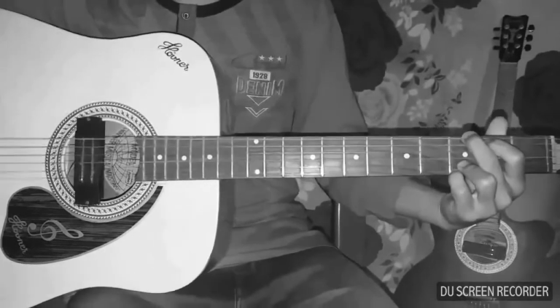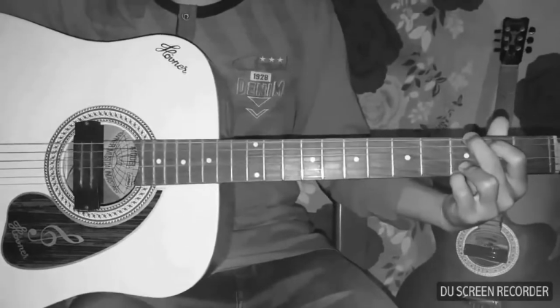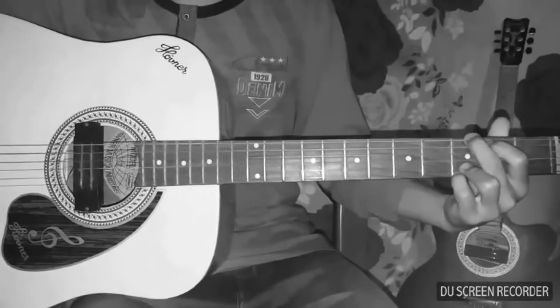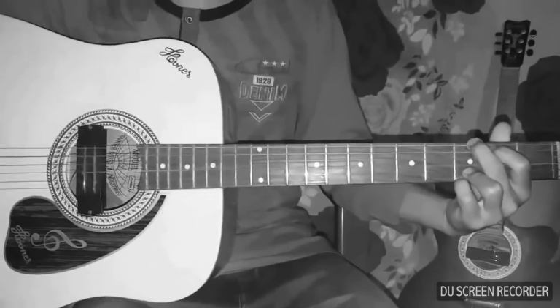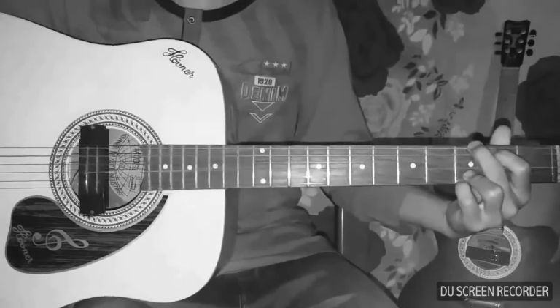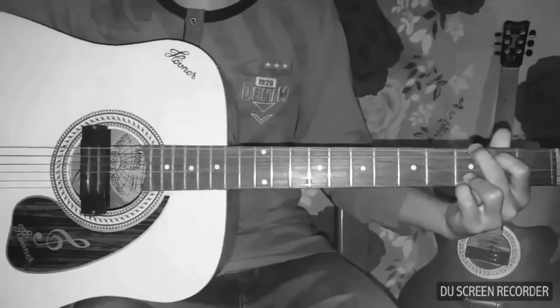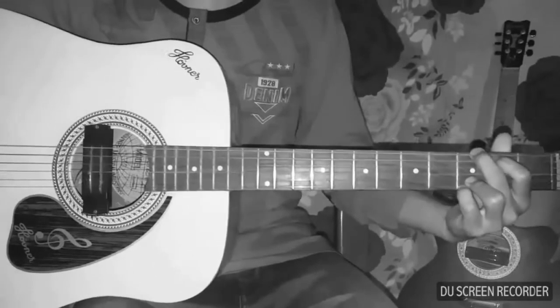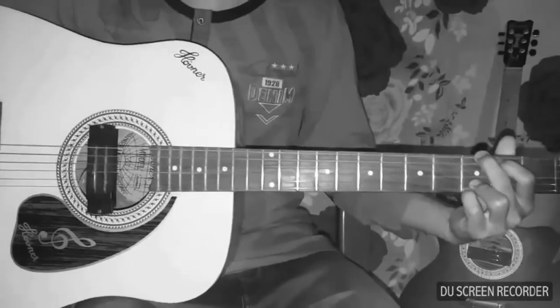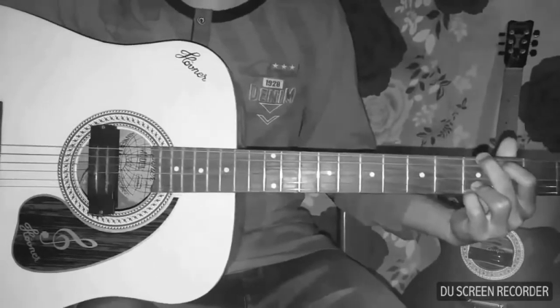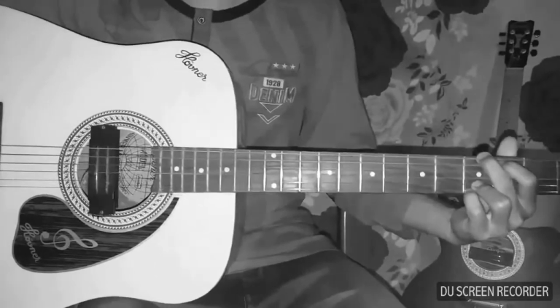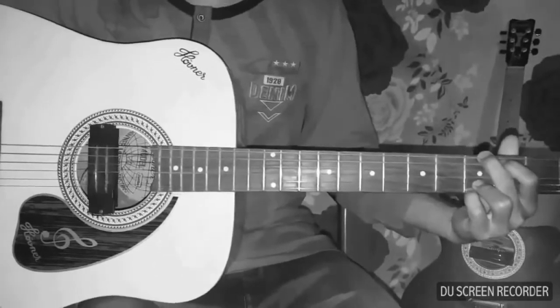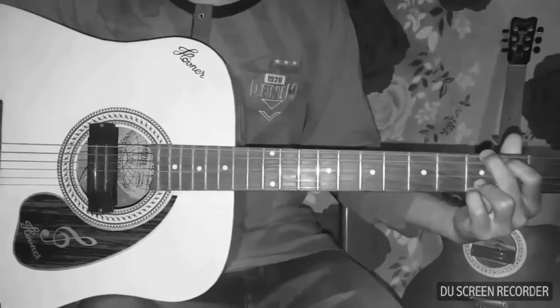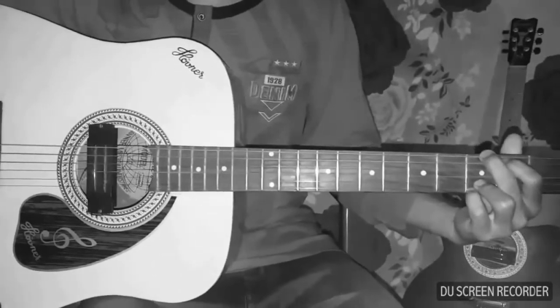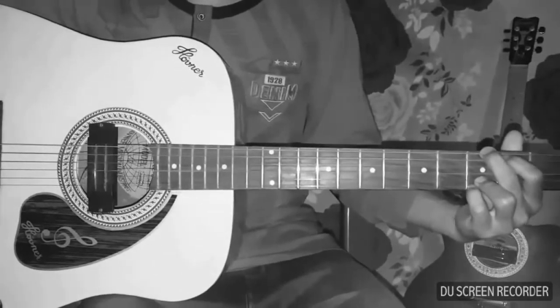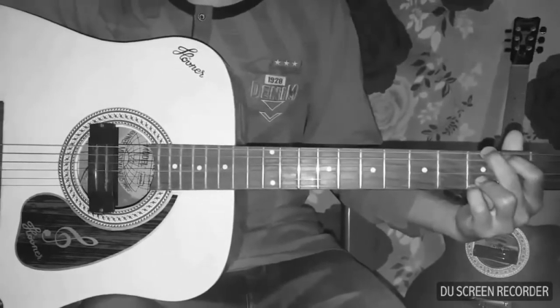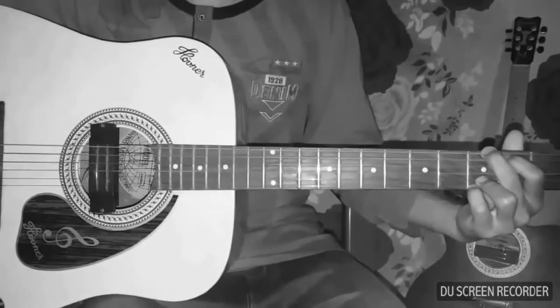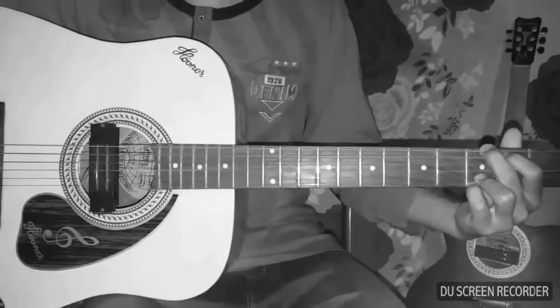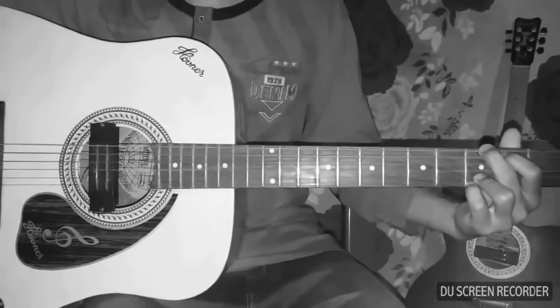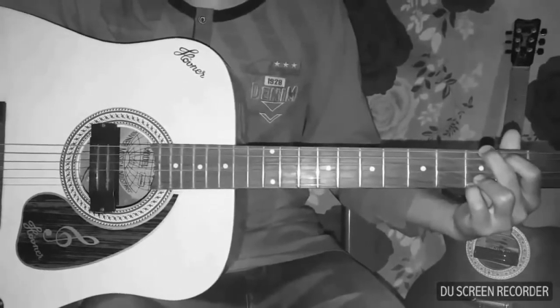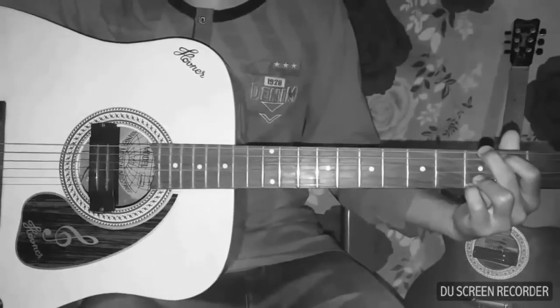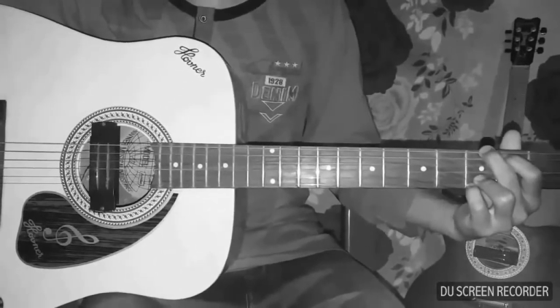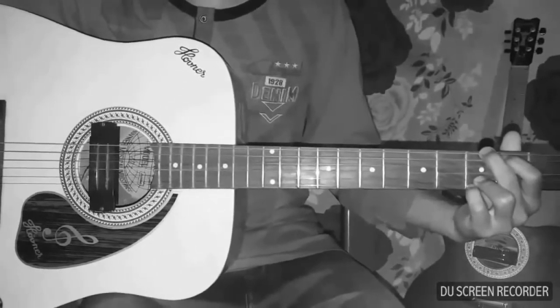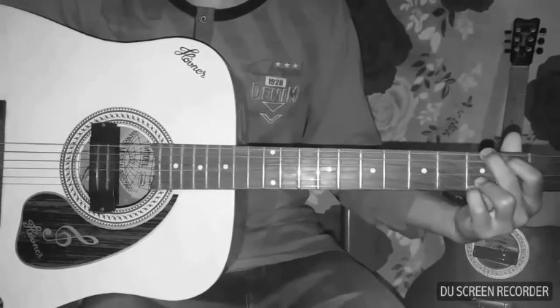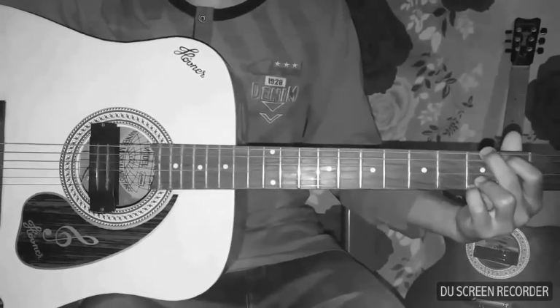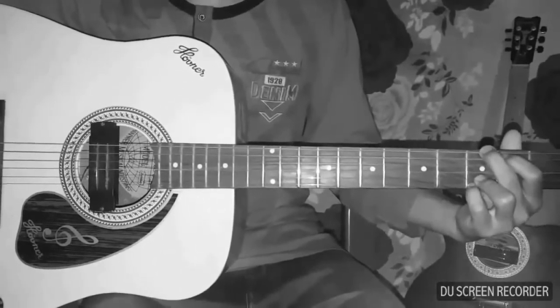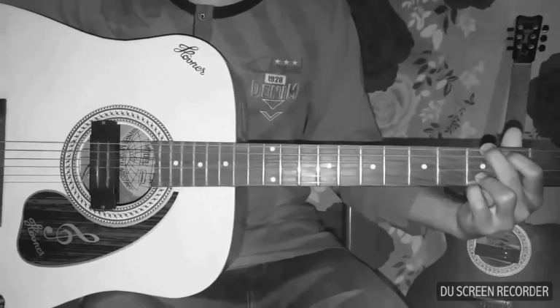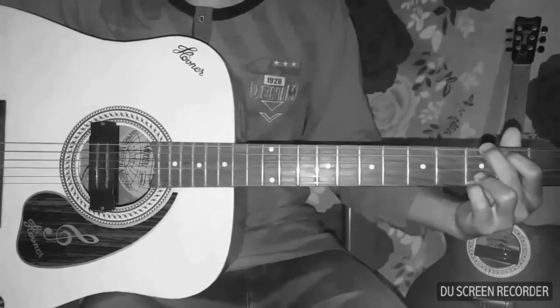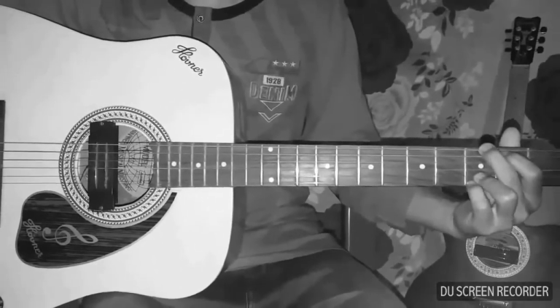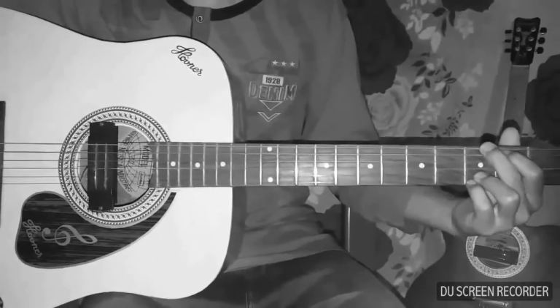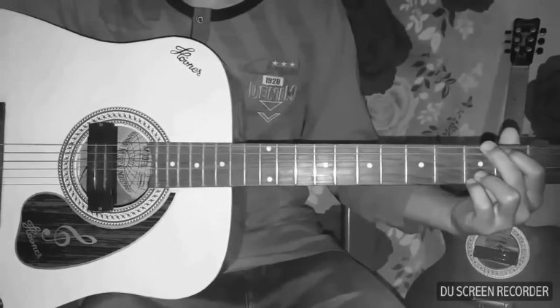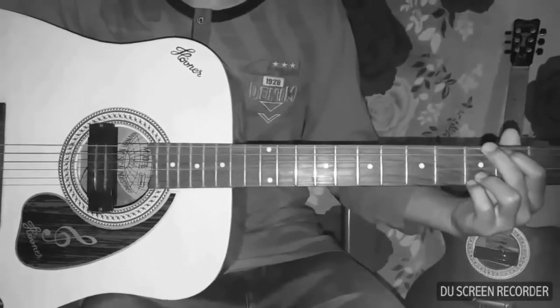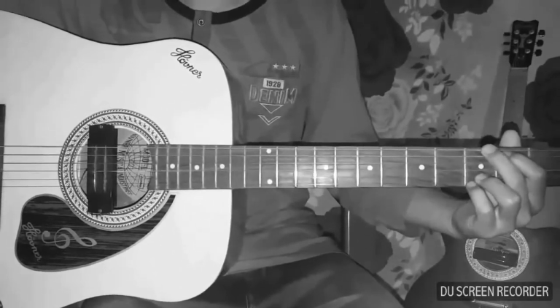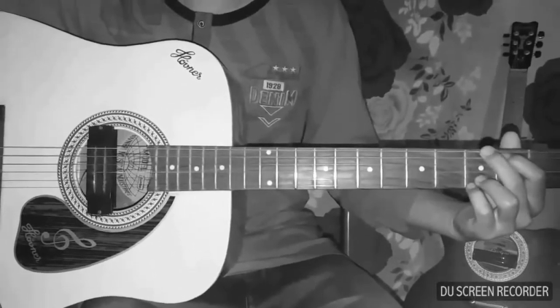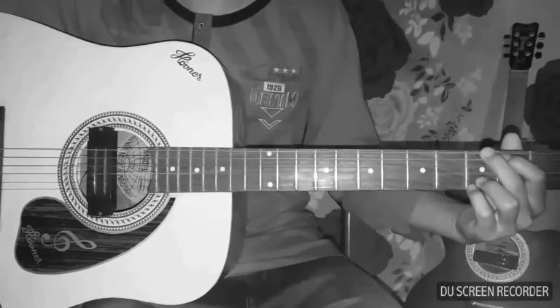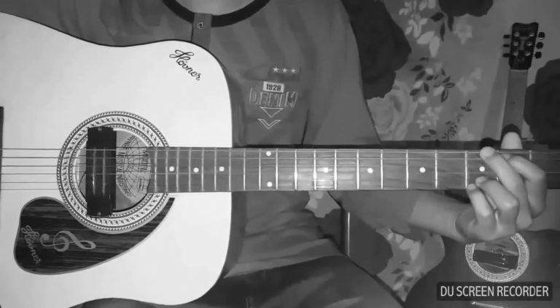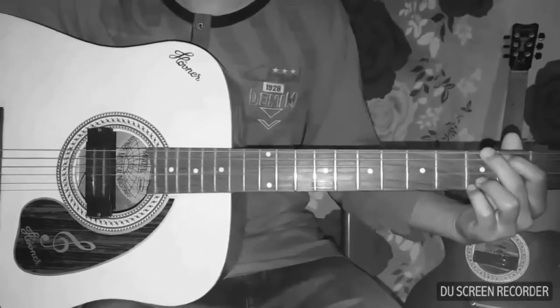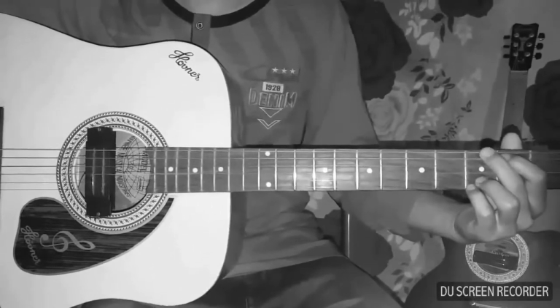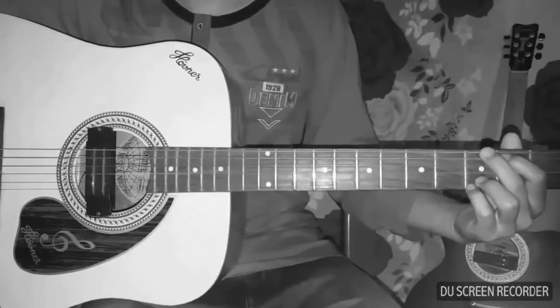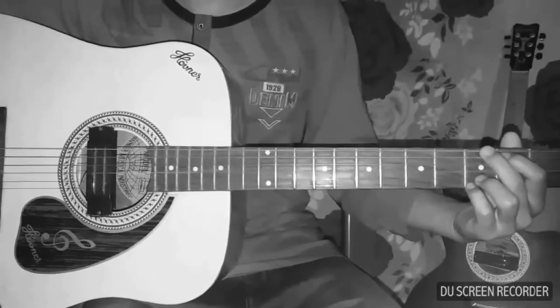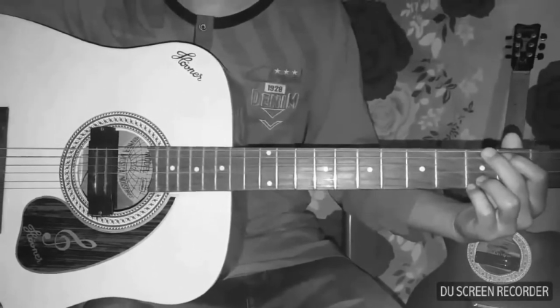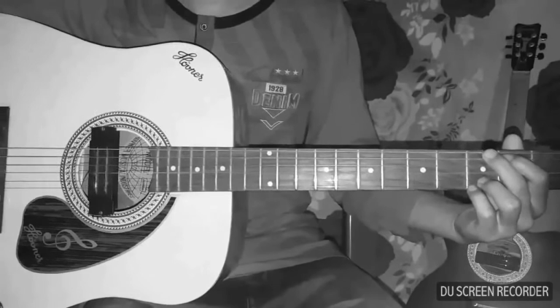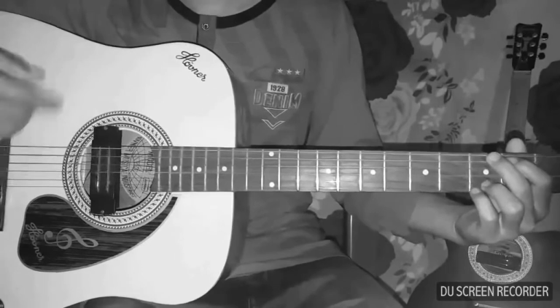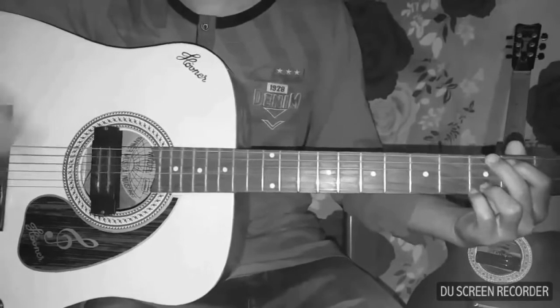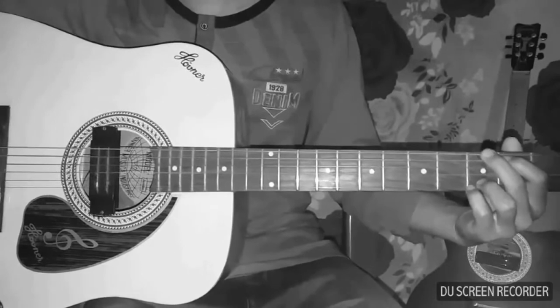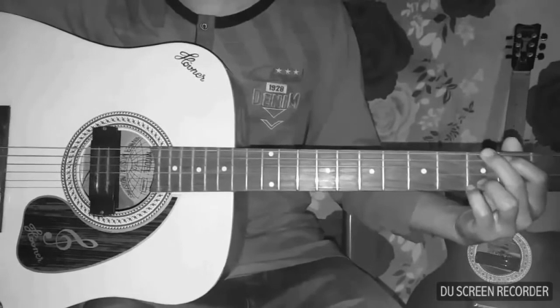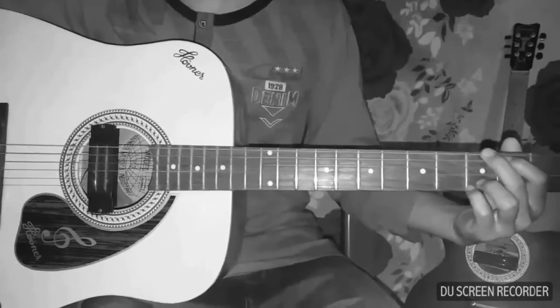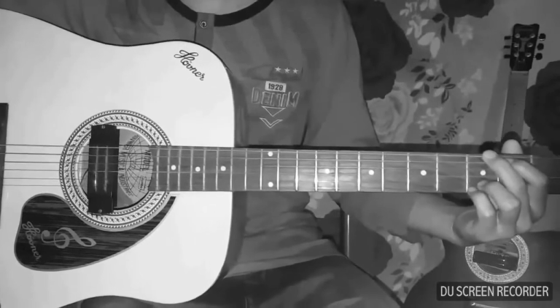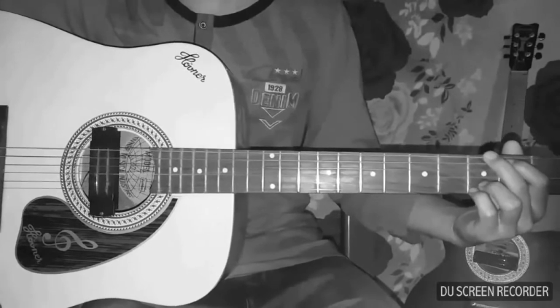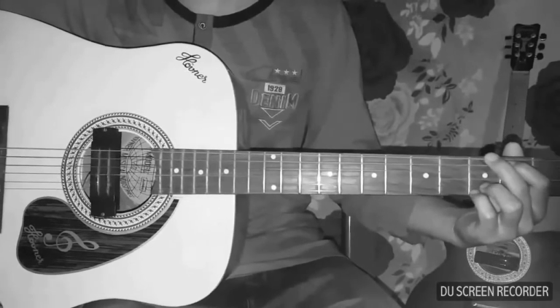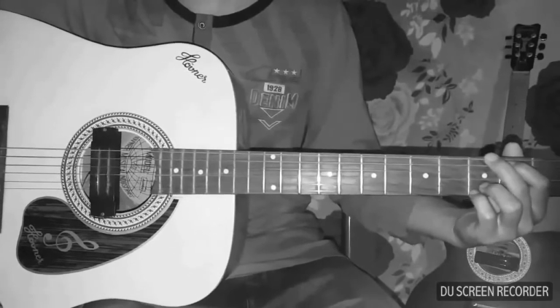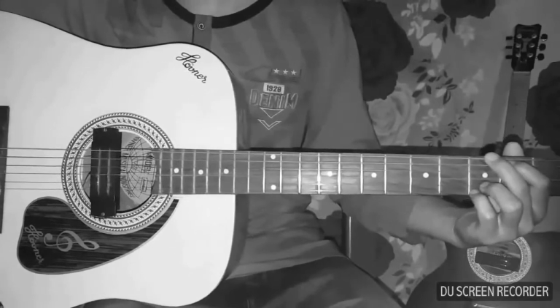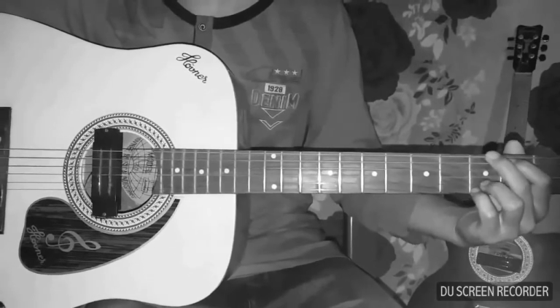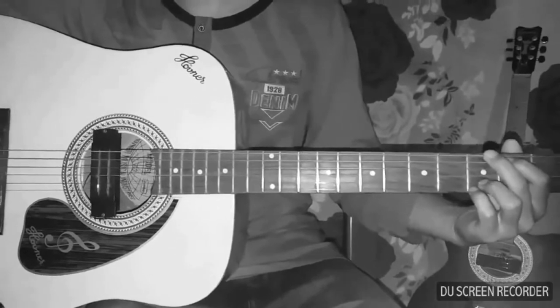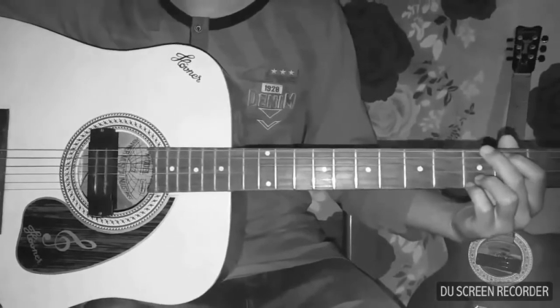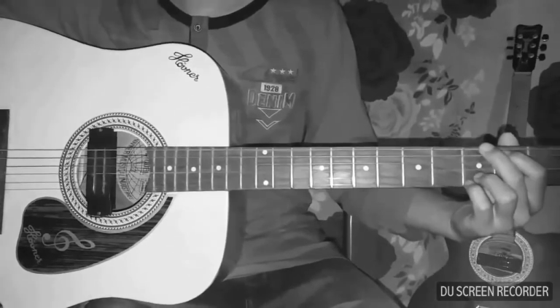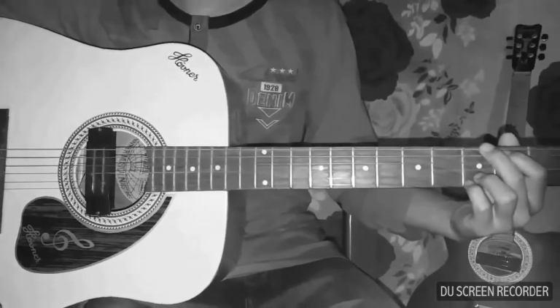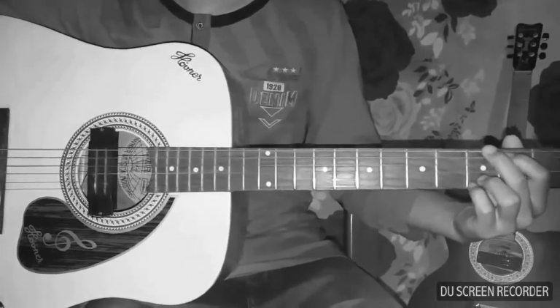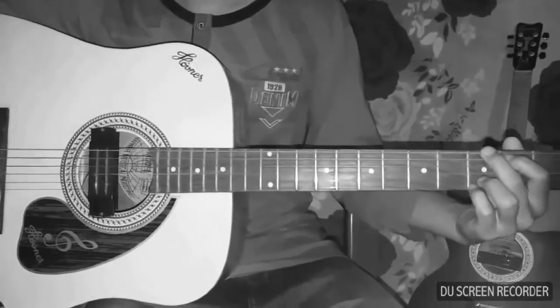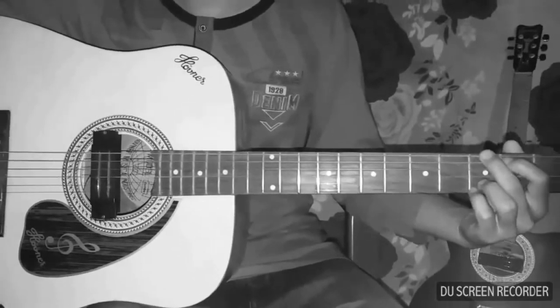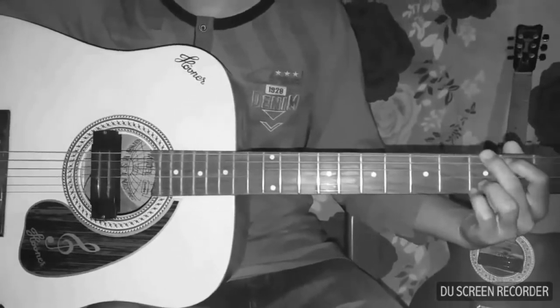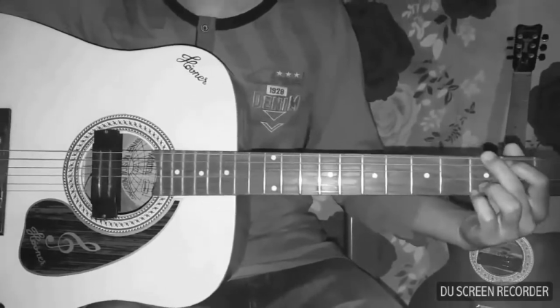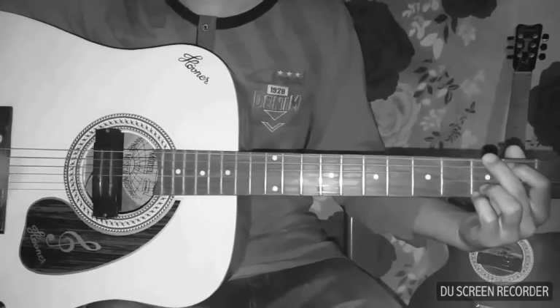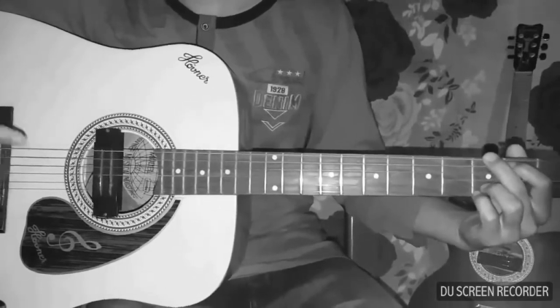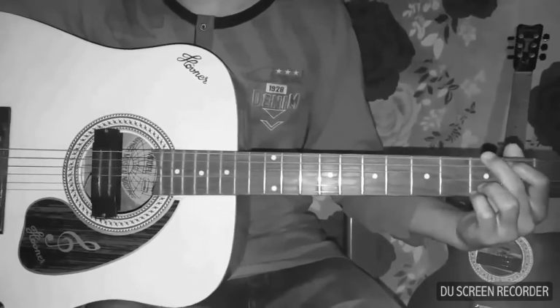Hi guys, this is Gana's guitar tutorial, so keep watching.